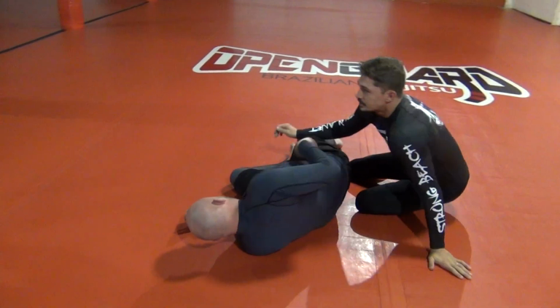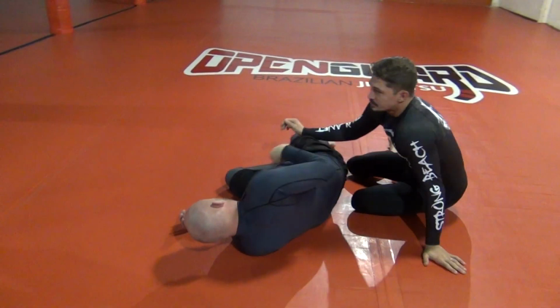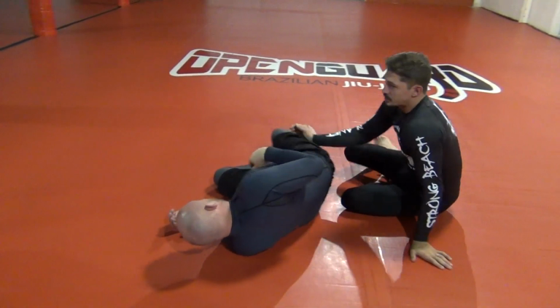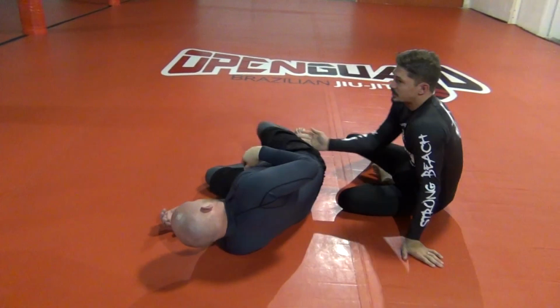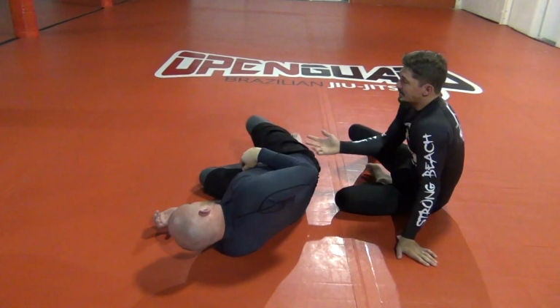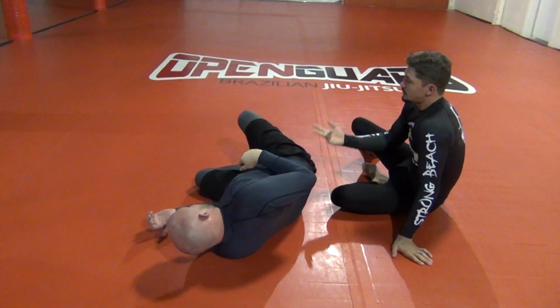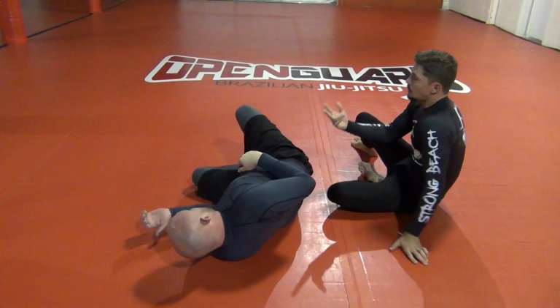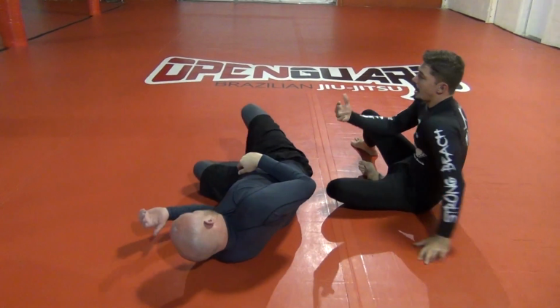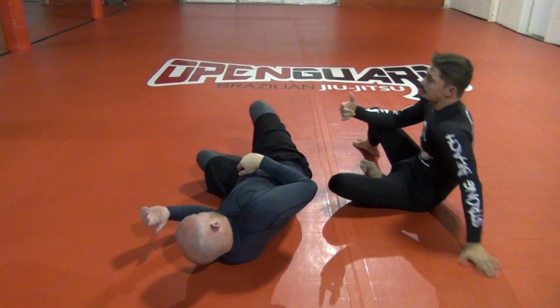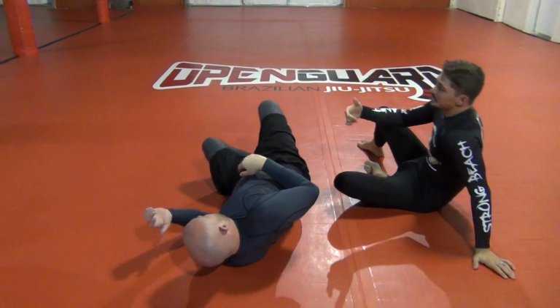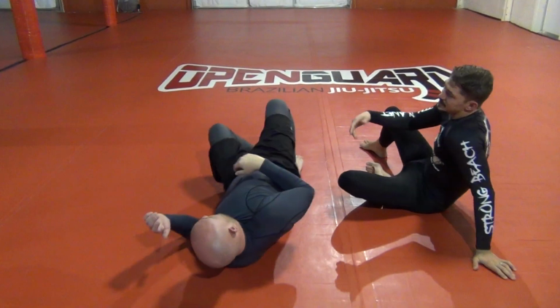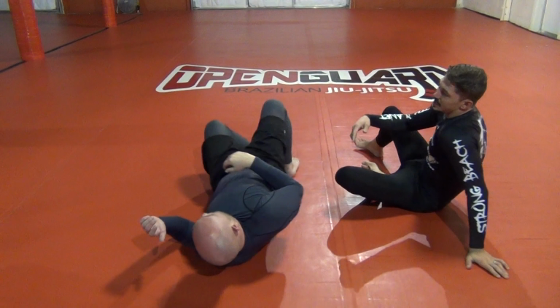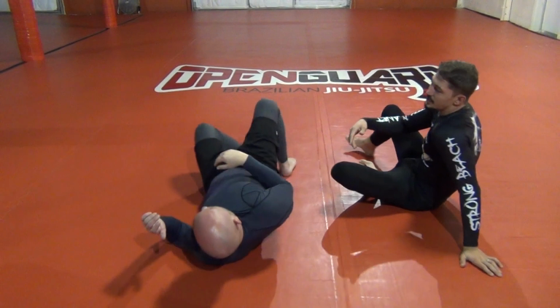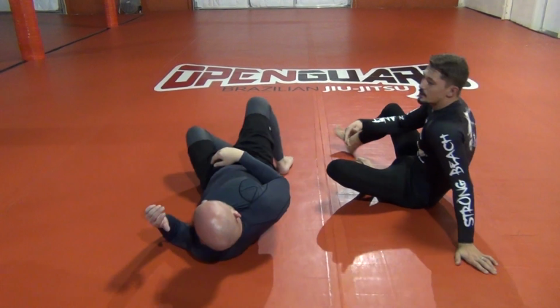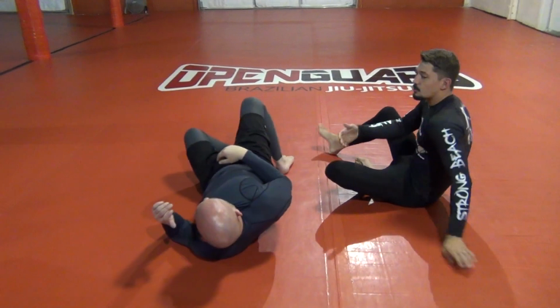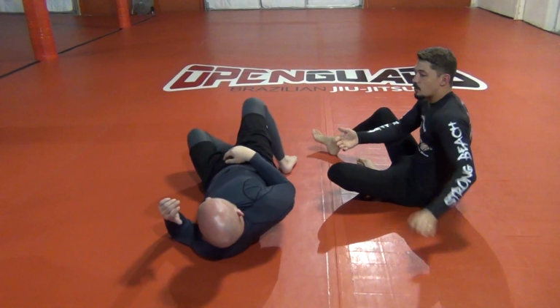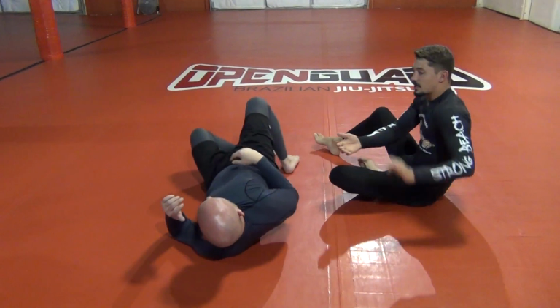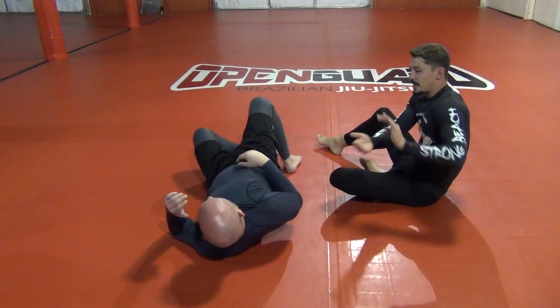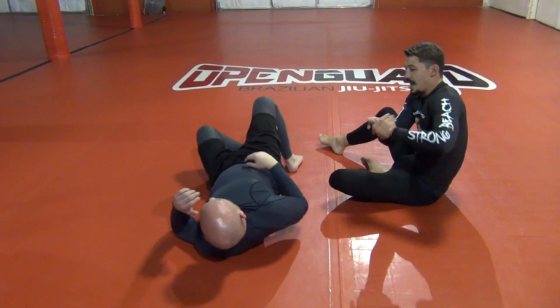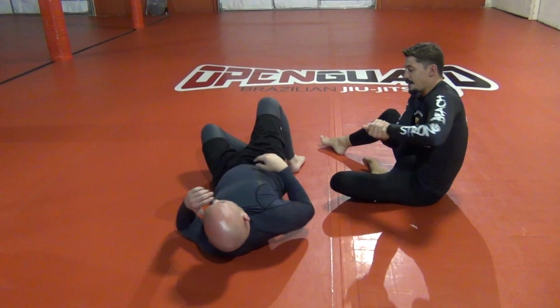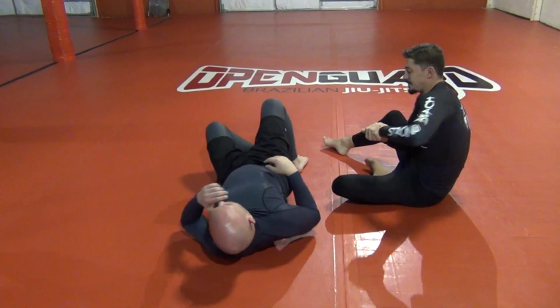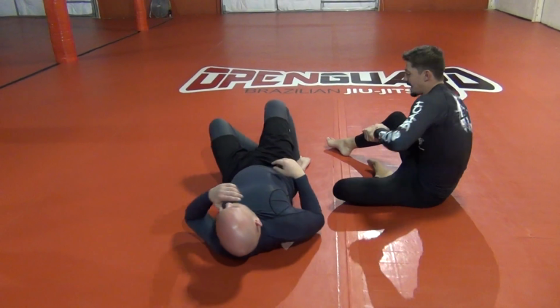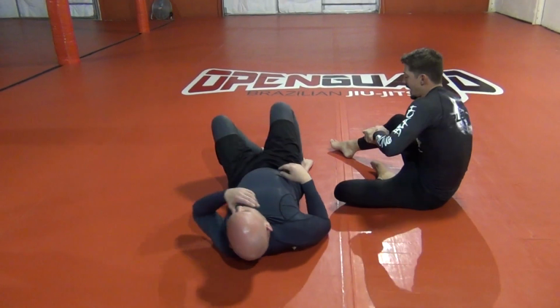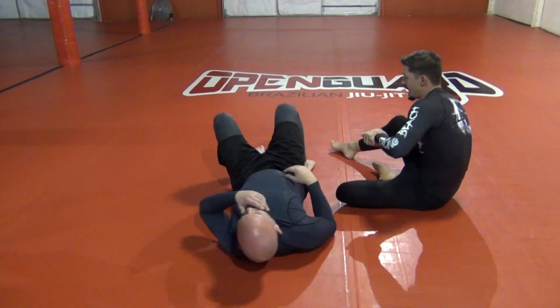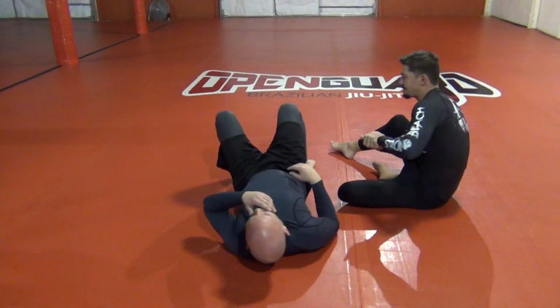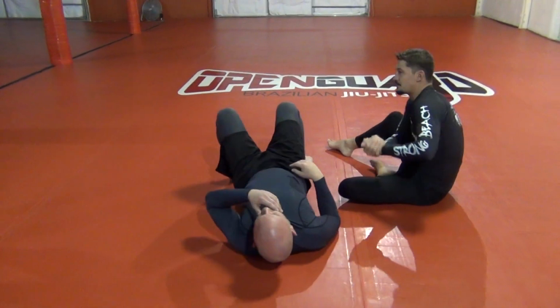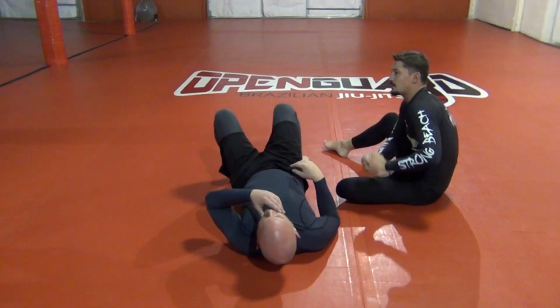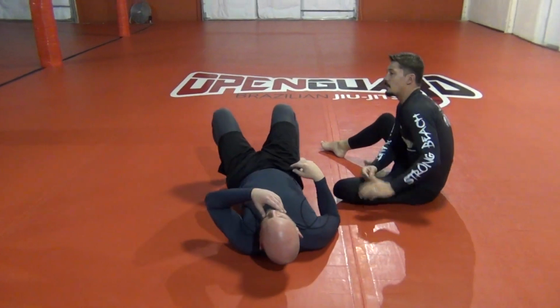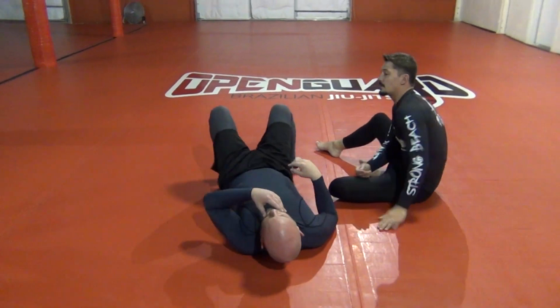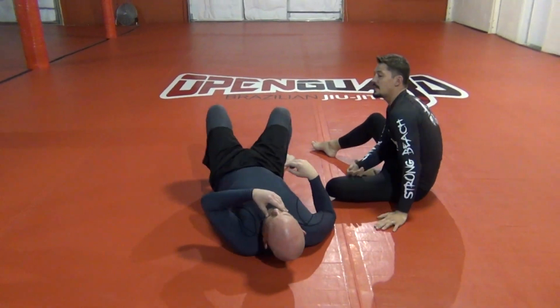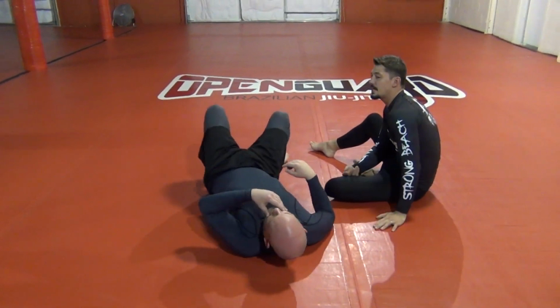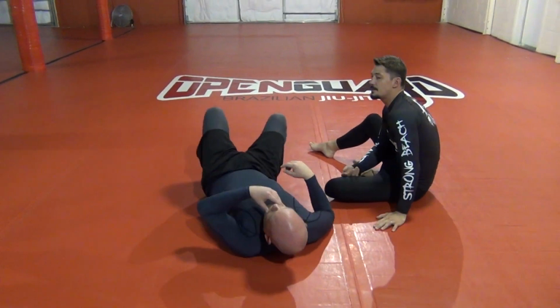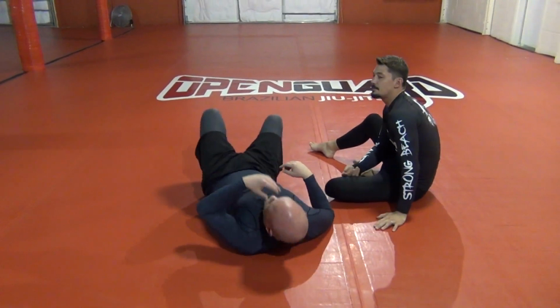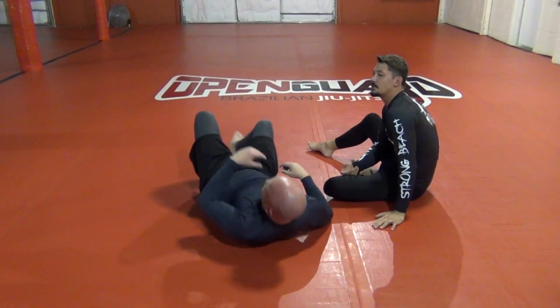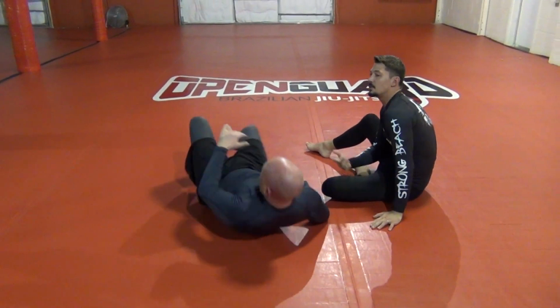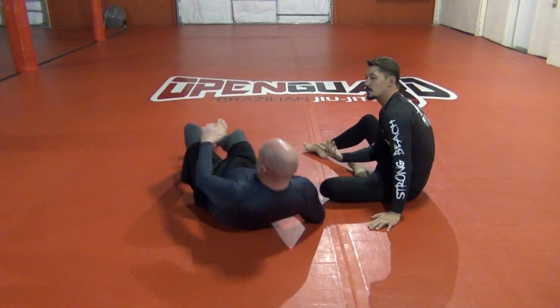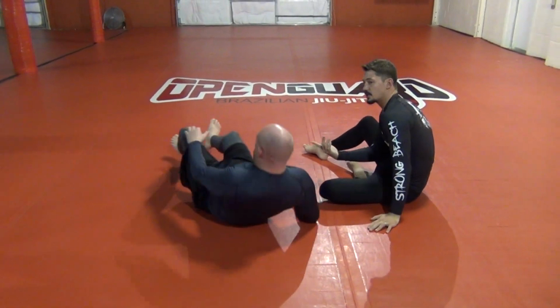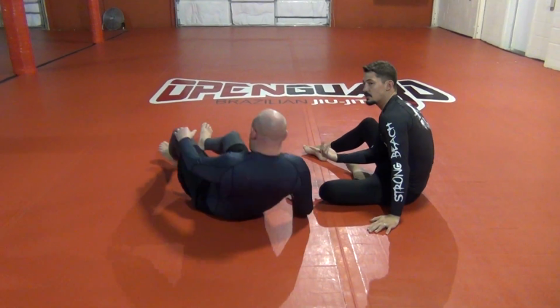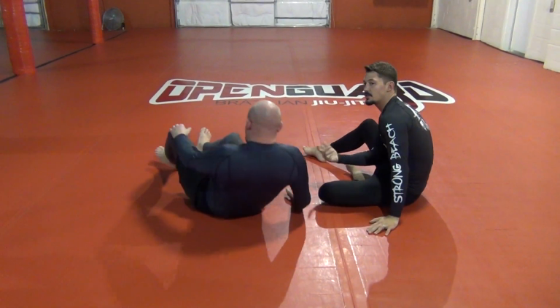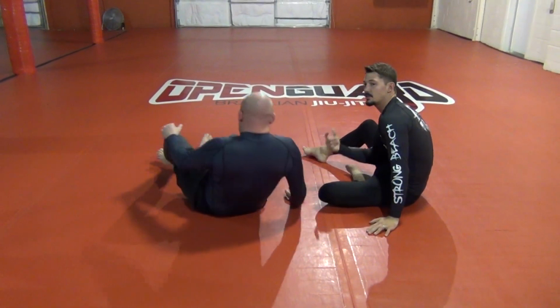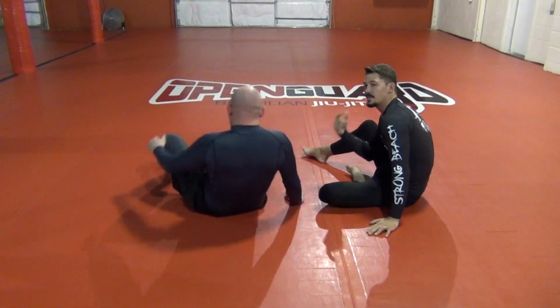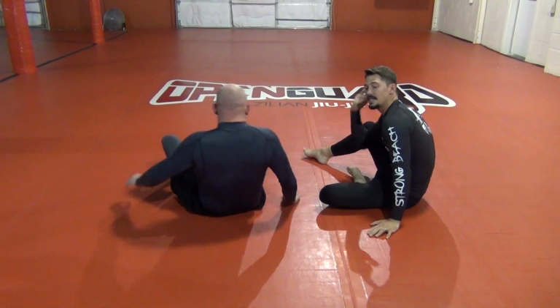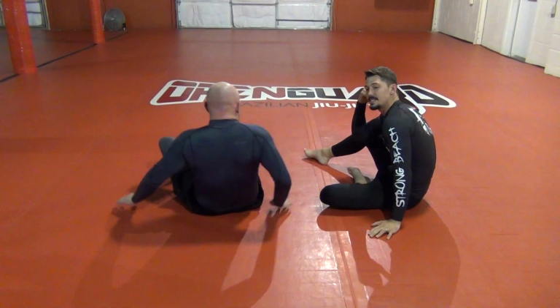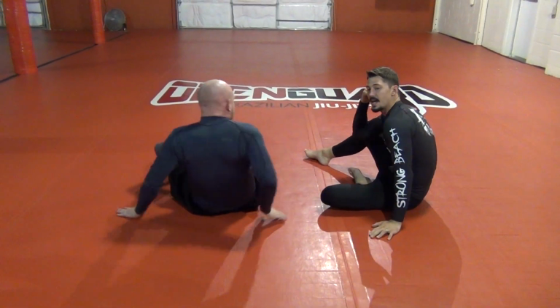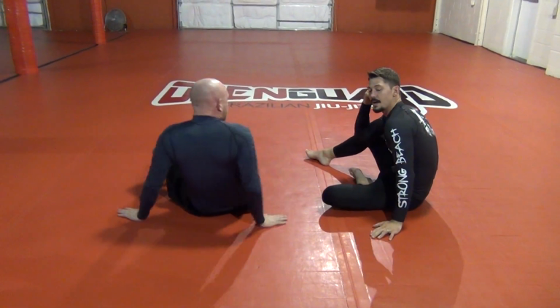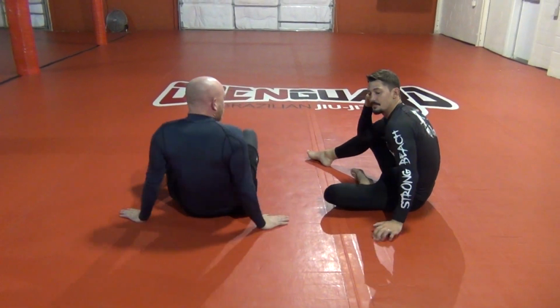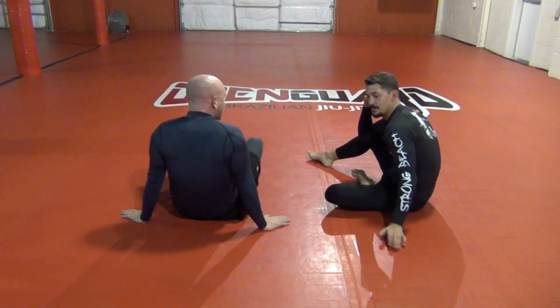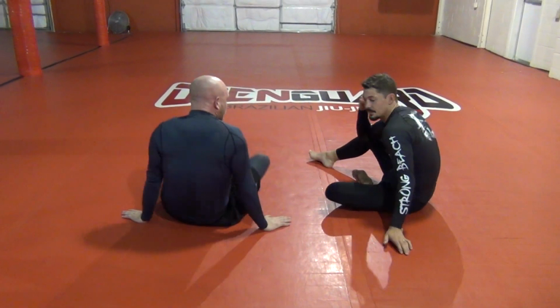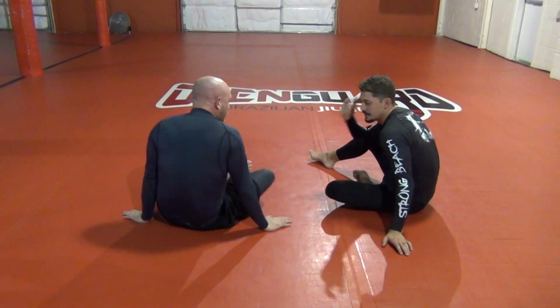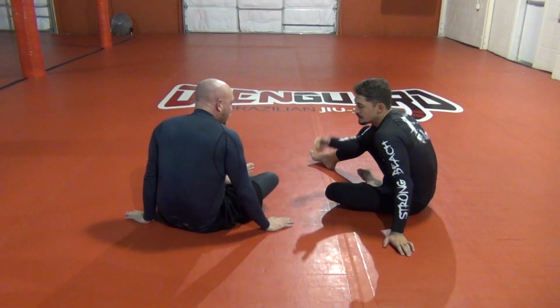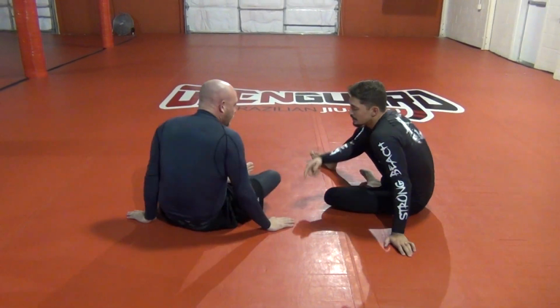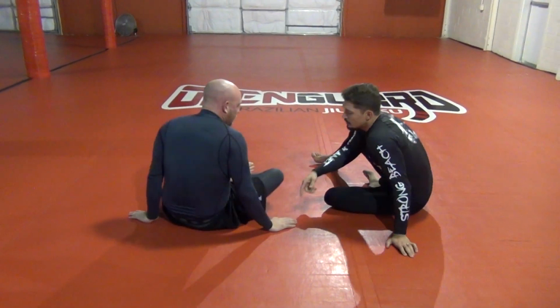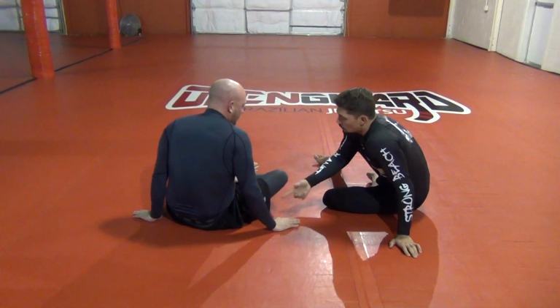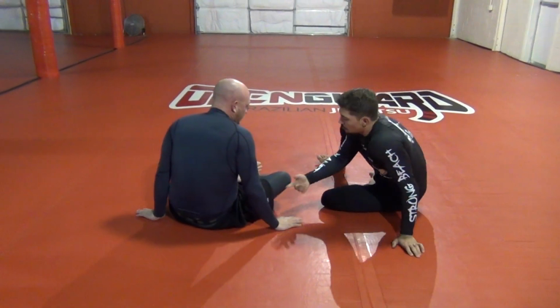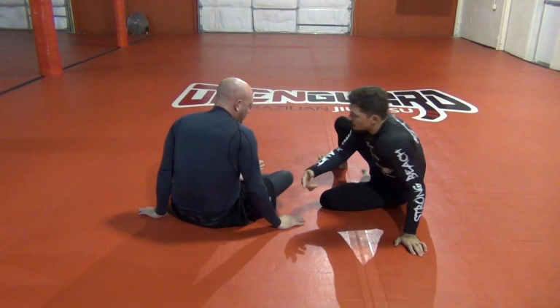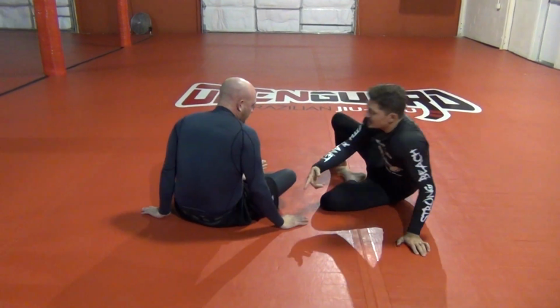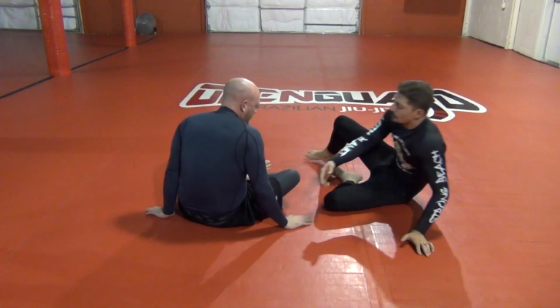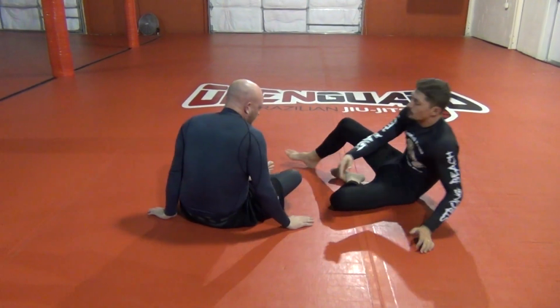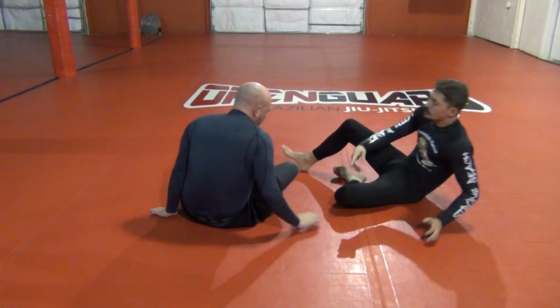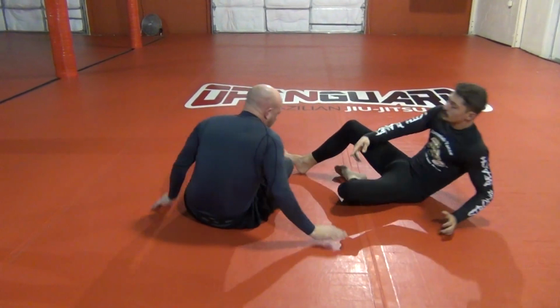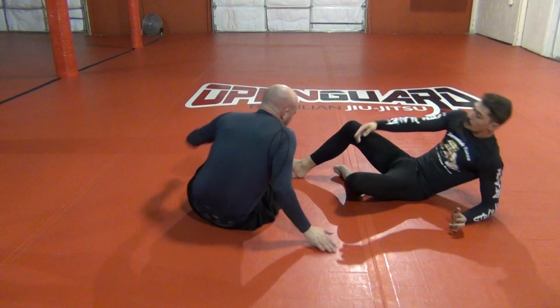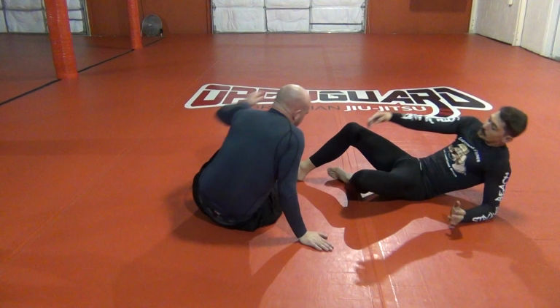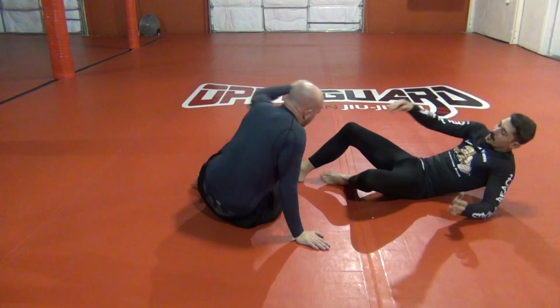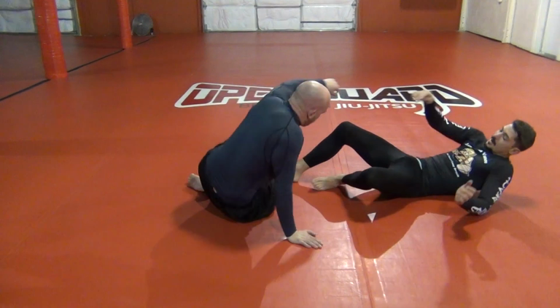So we've got two options there. You can work the half and half. If you don't get it, you can go to the knee tap. One more time, we'll run through the whole thing.